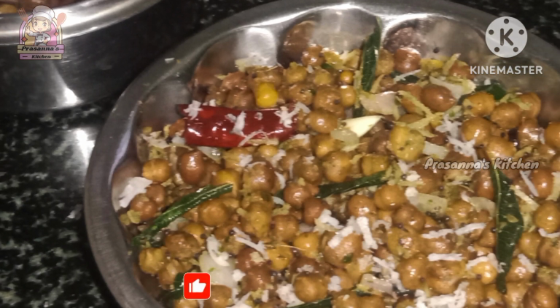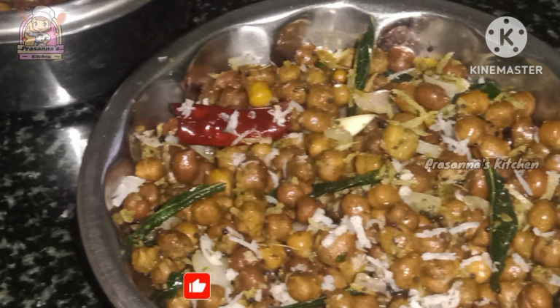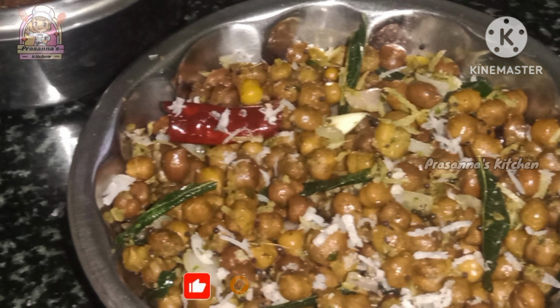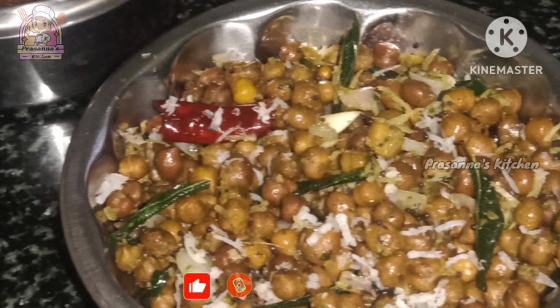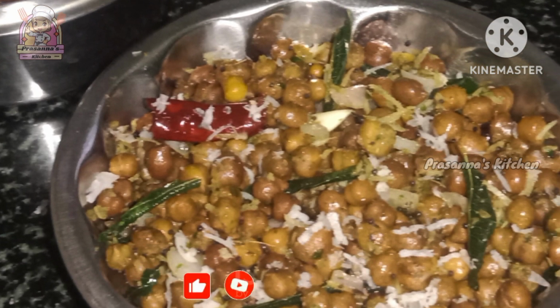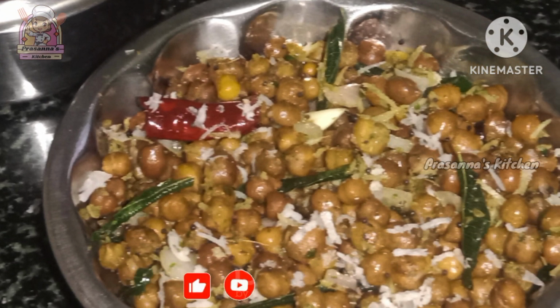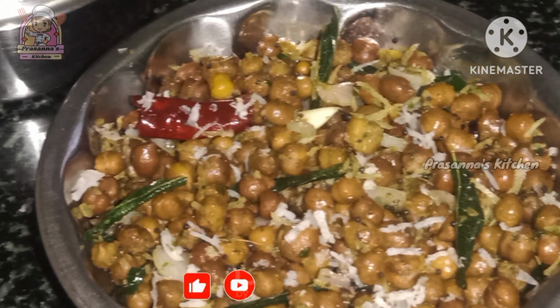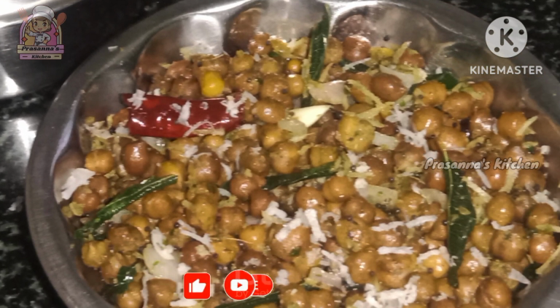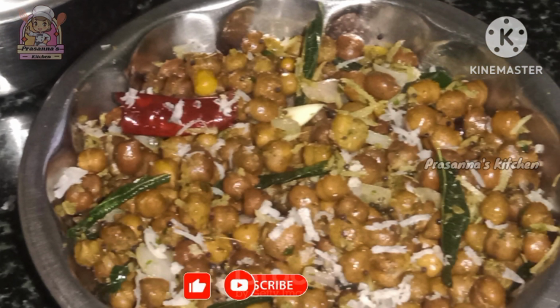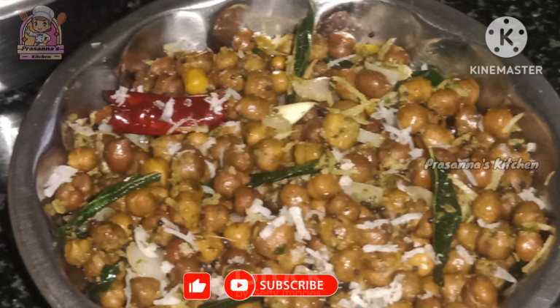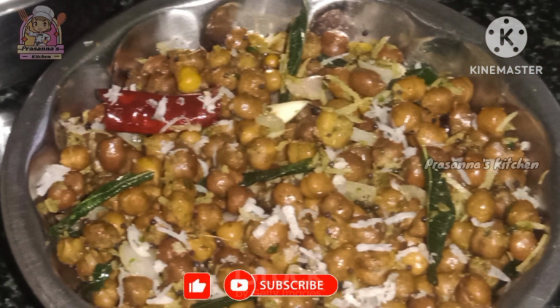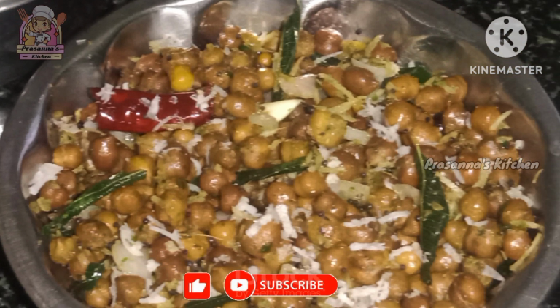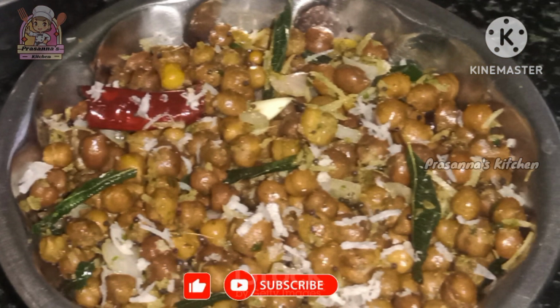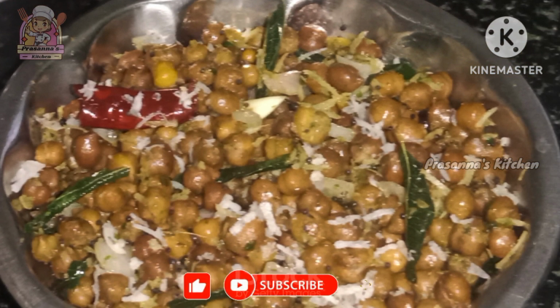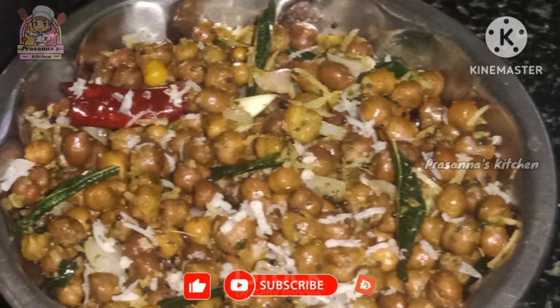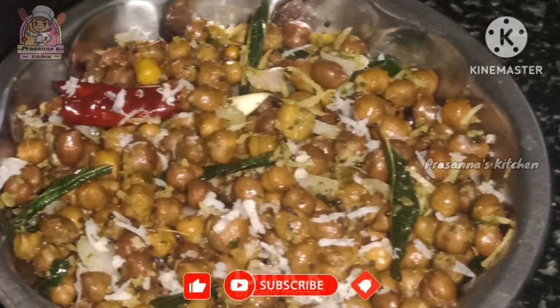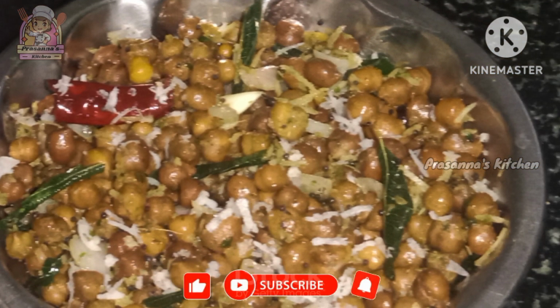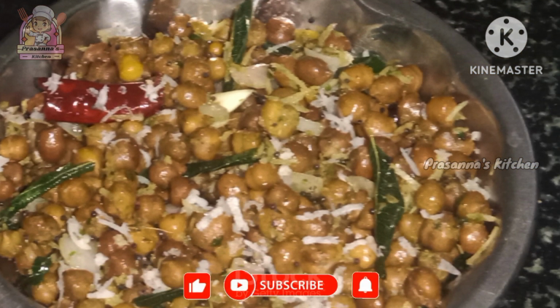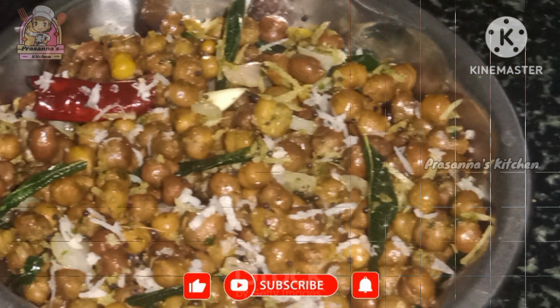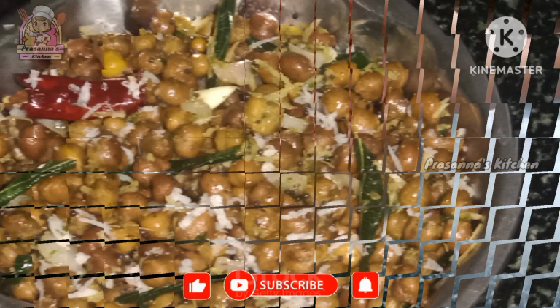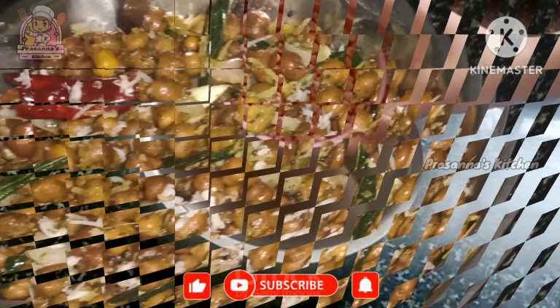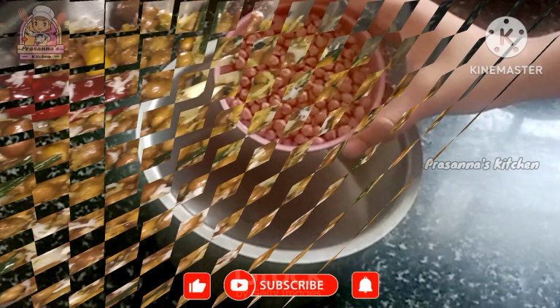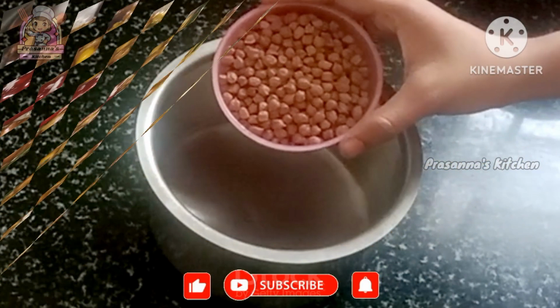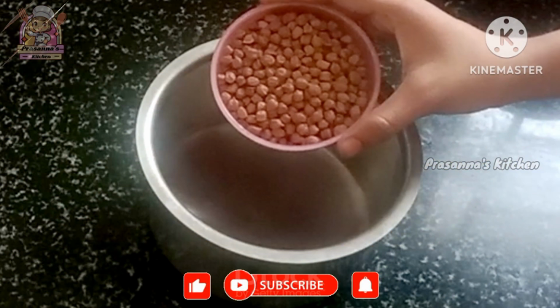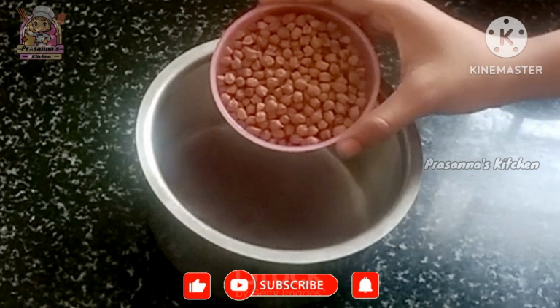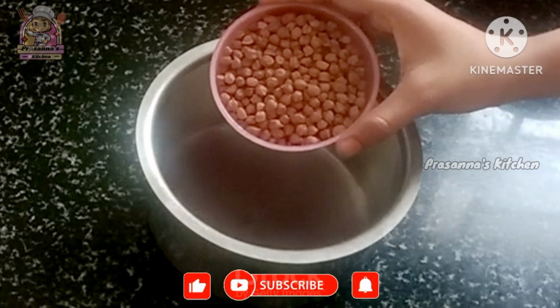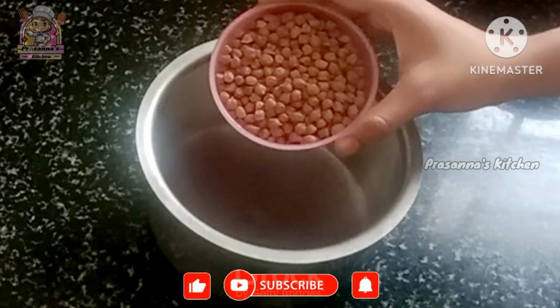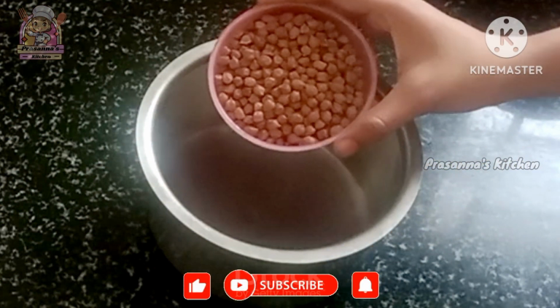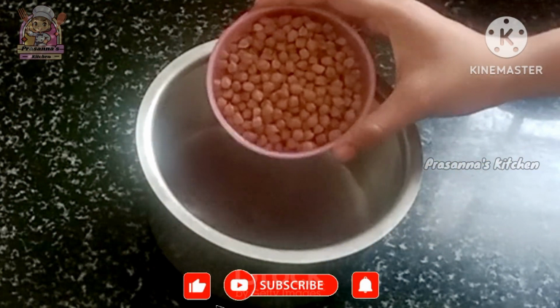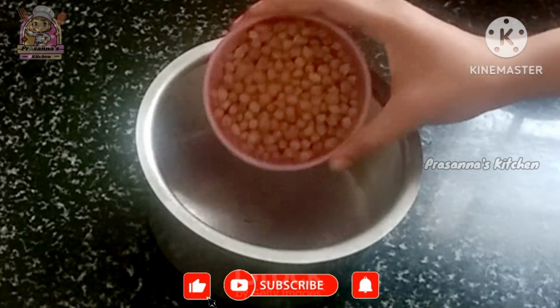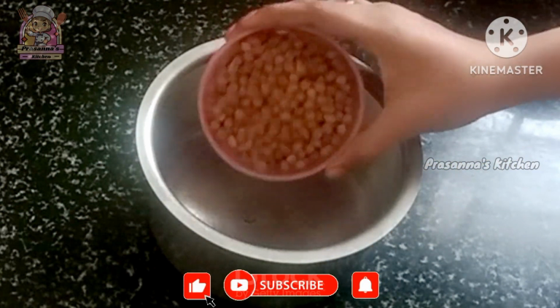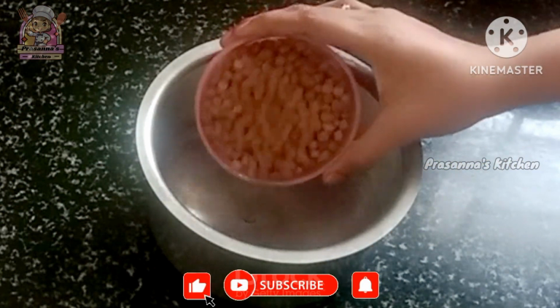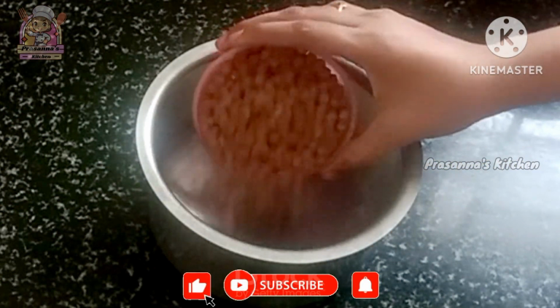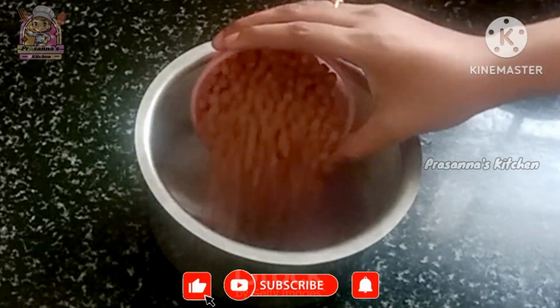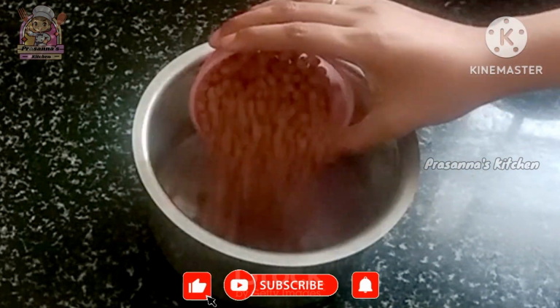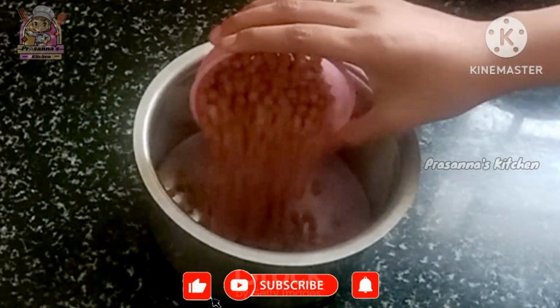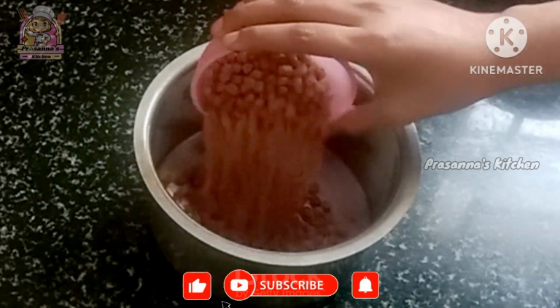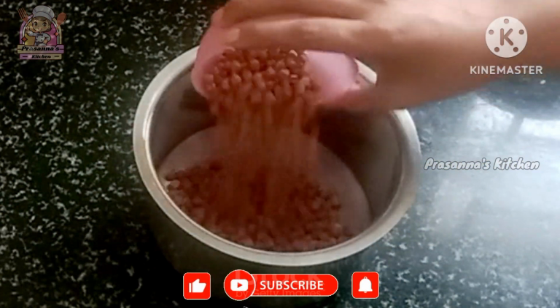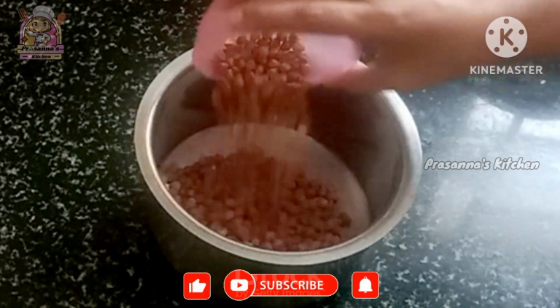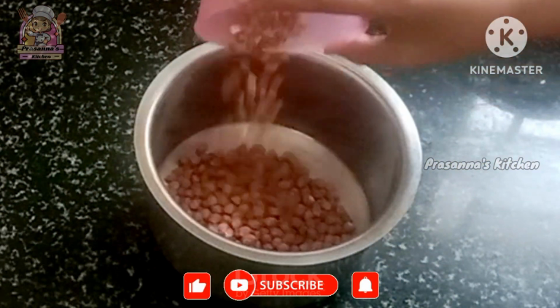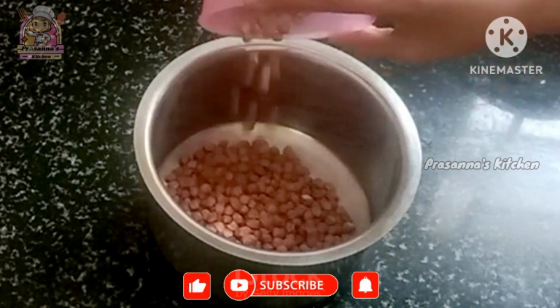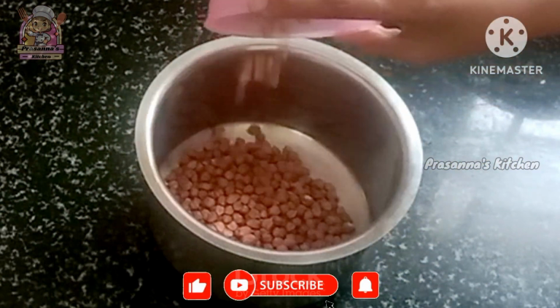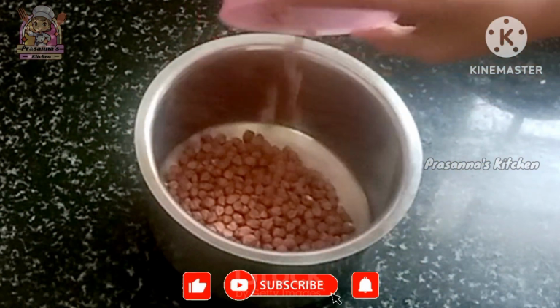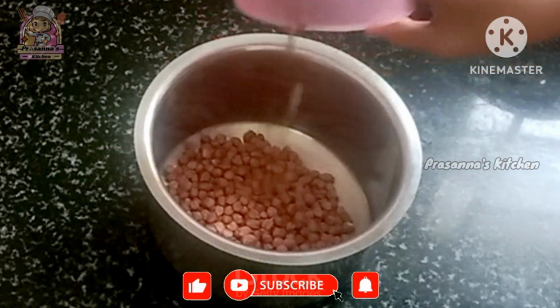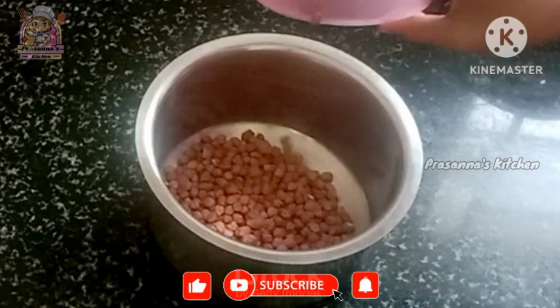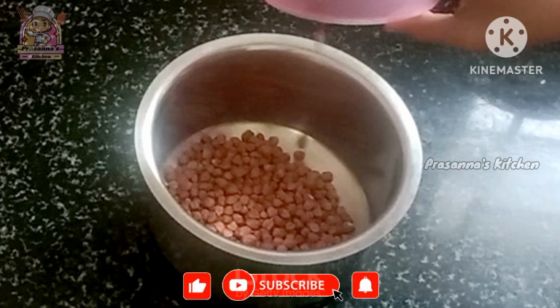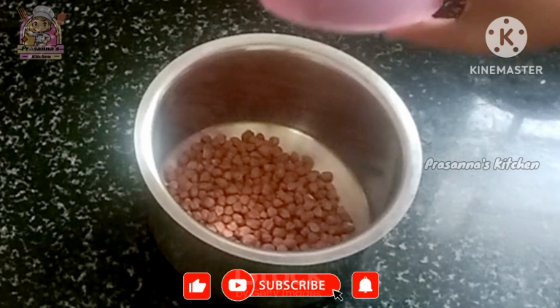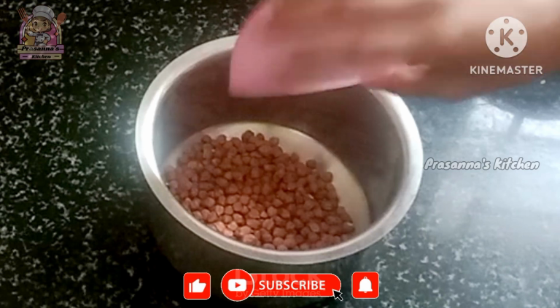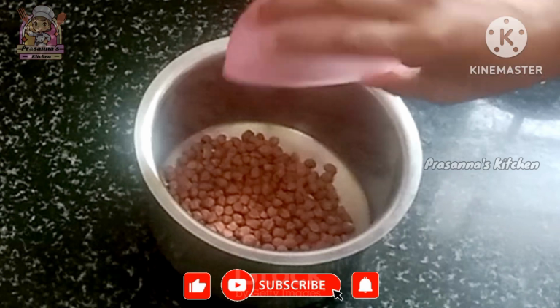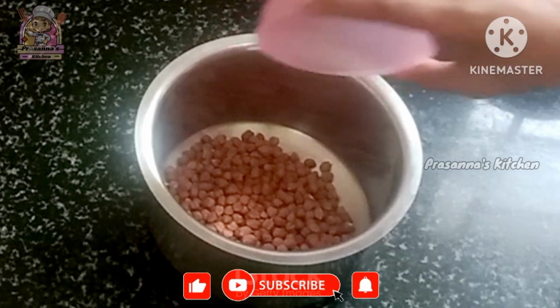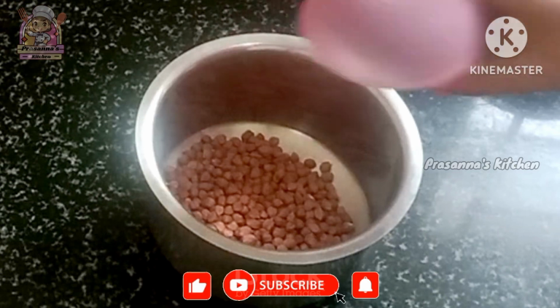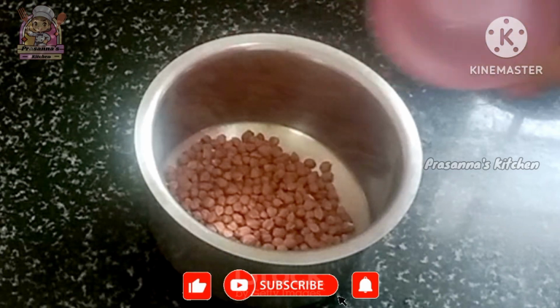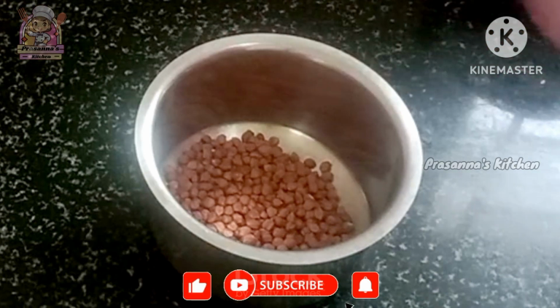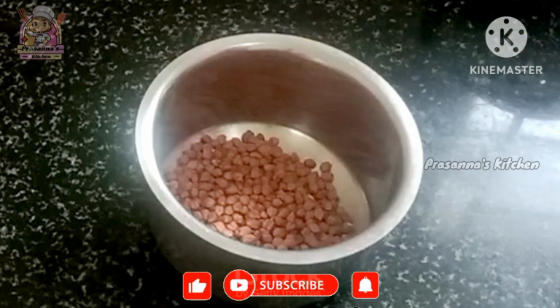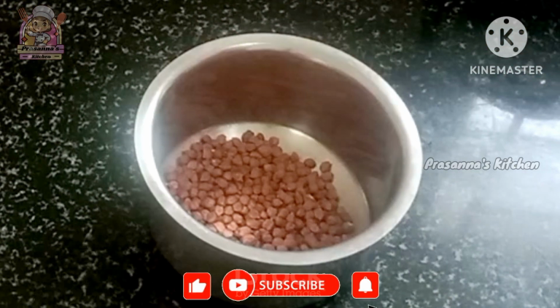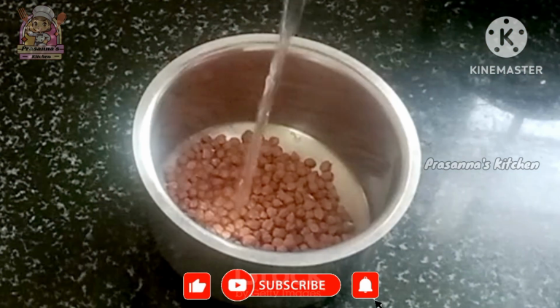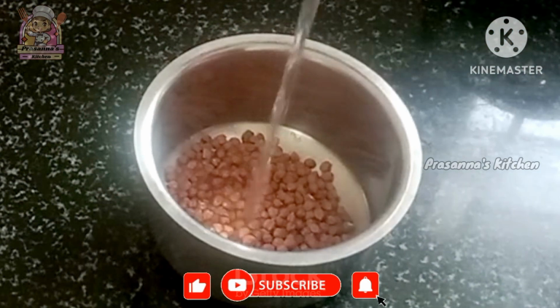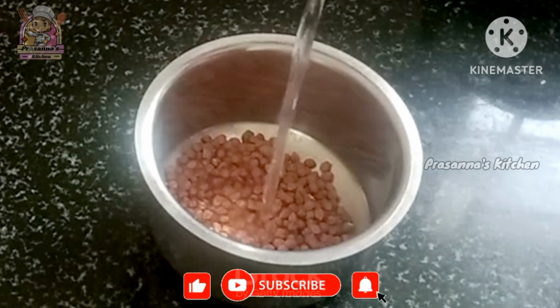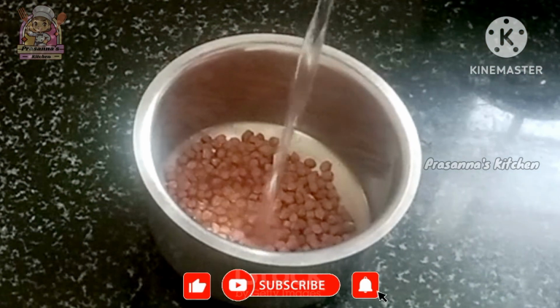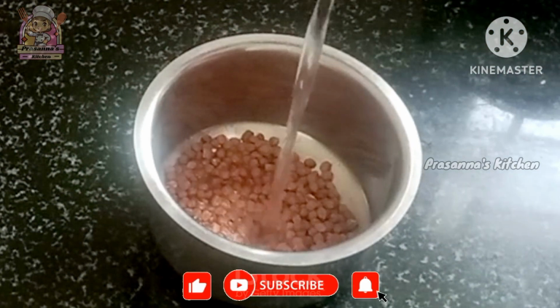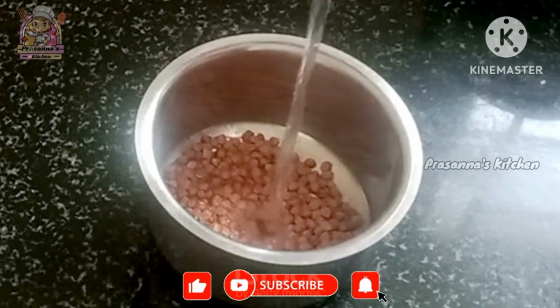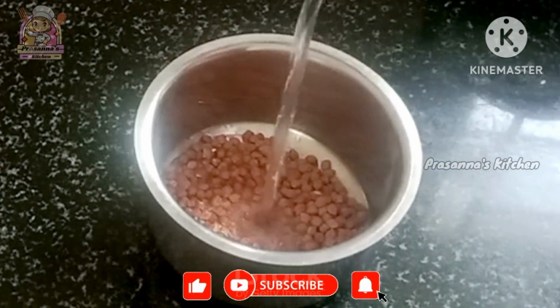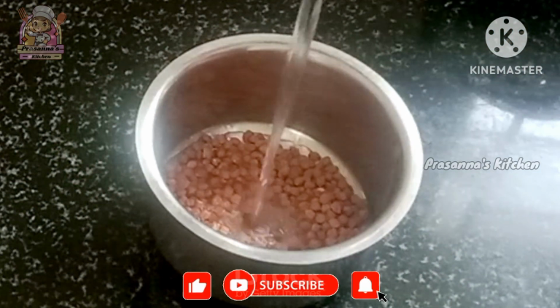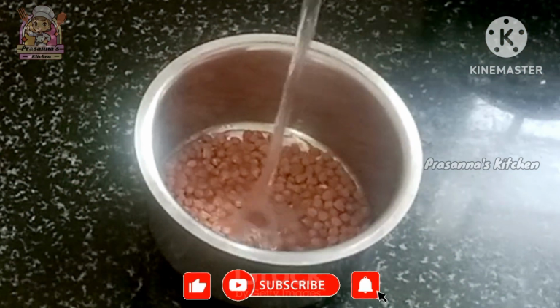Take a healthy meal. Take a meal to eat healthy meals. Take some water.